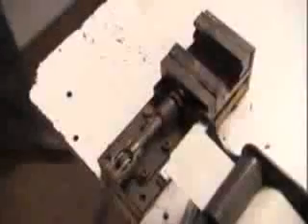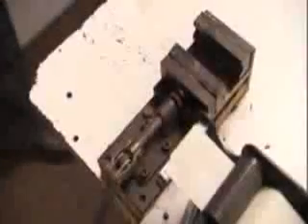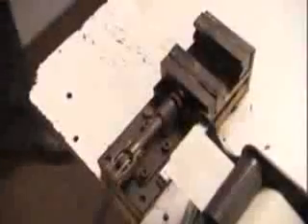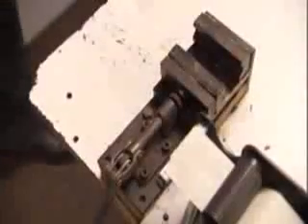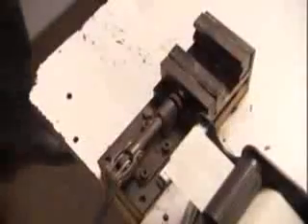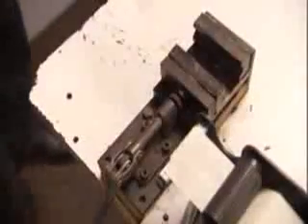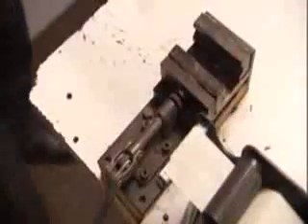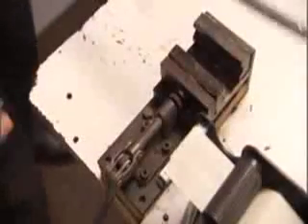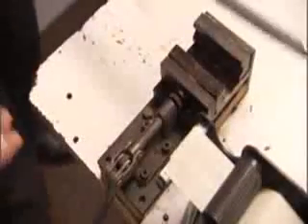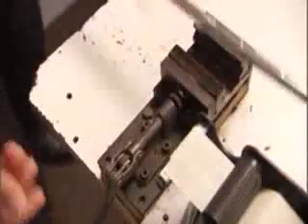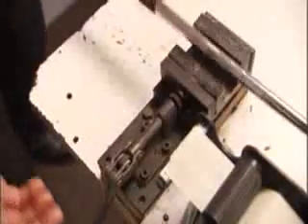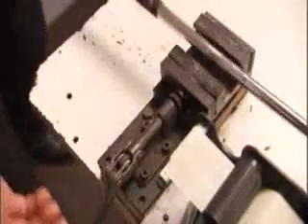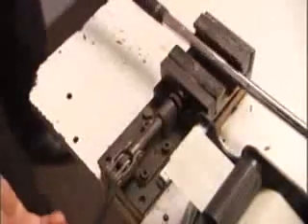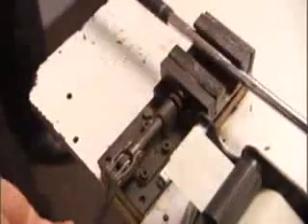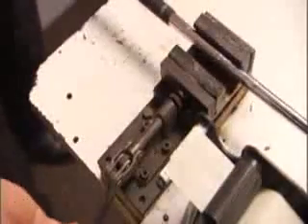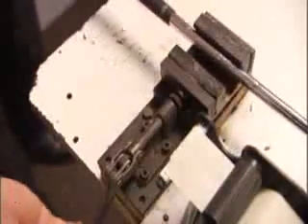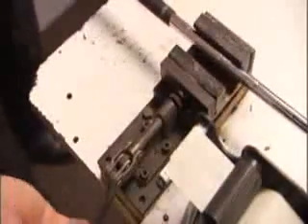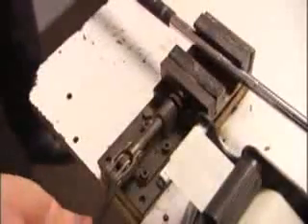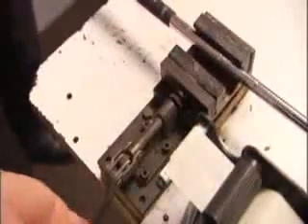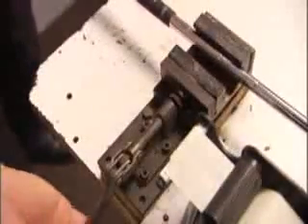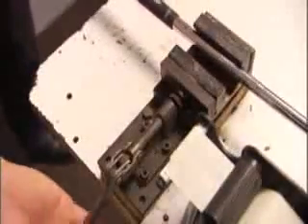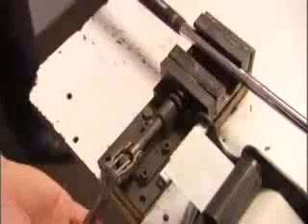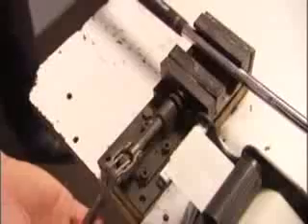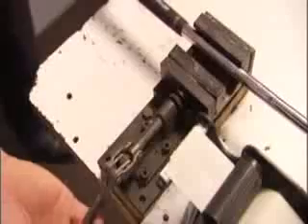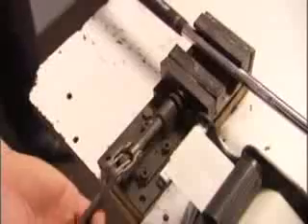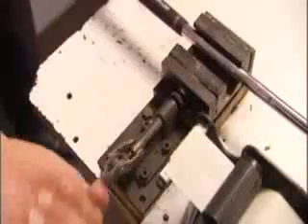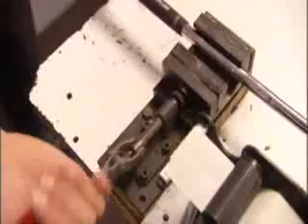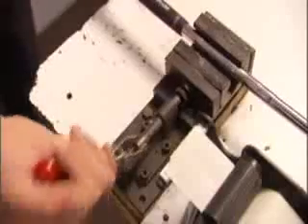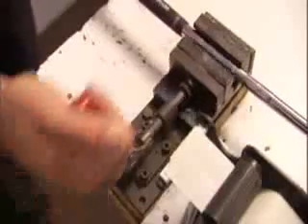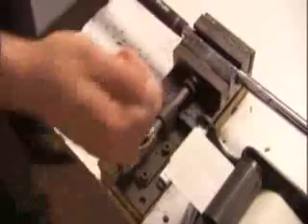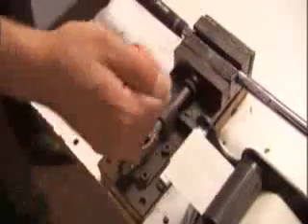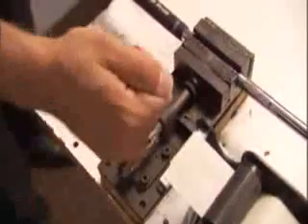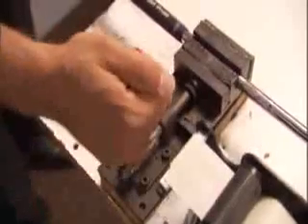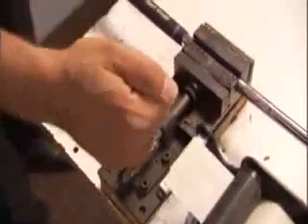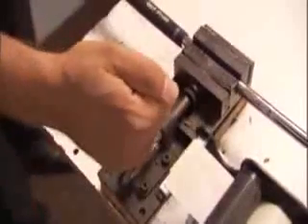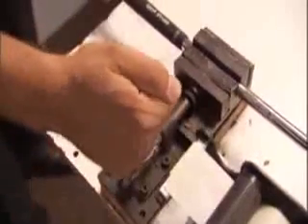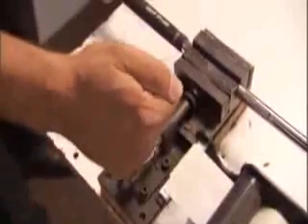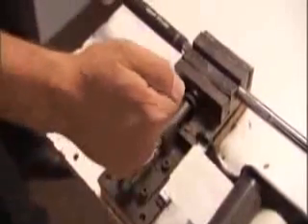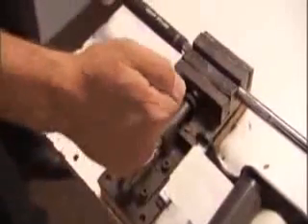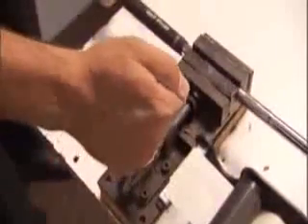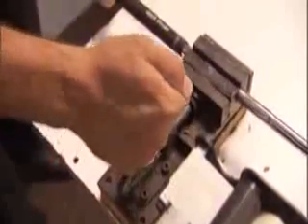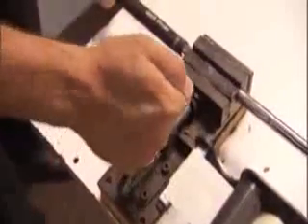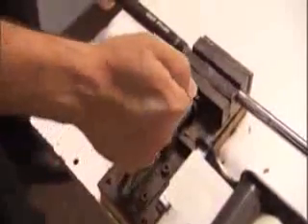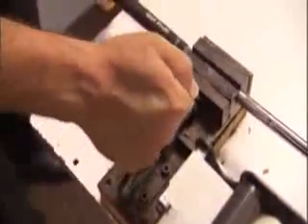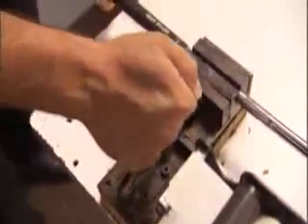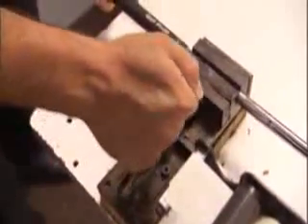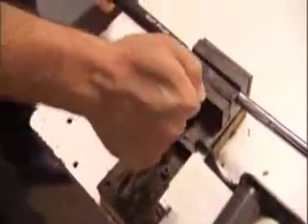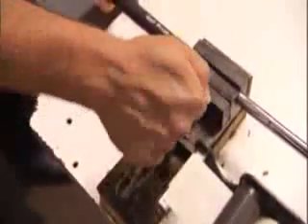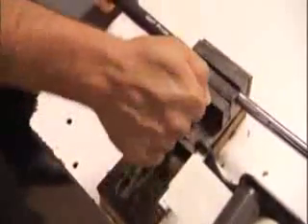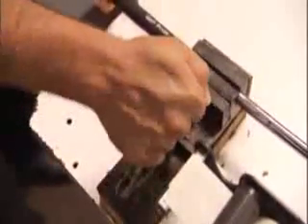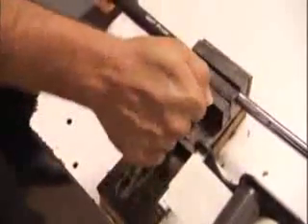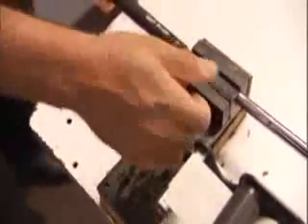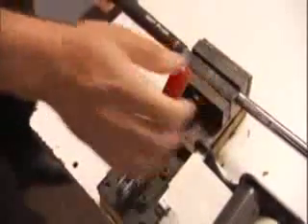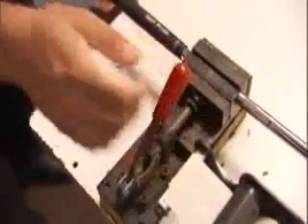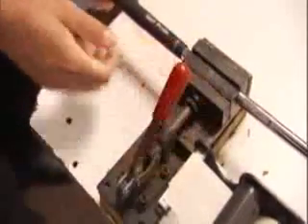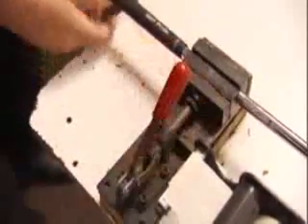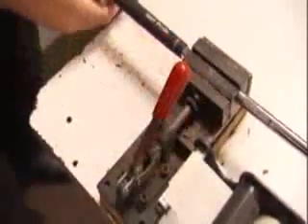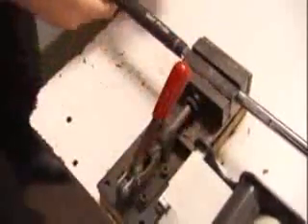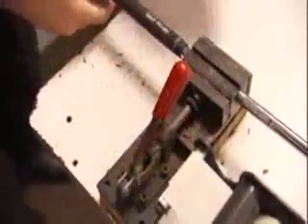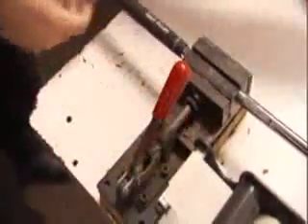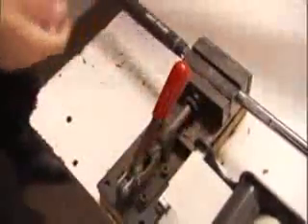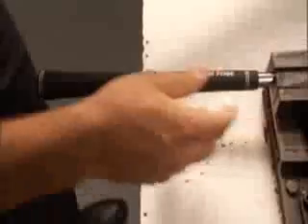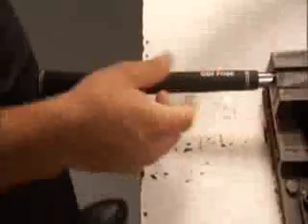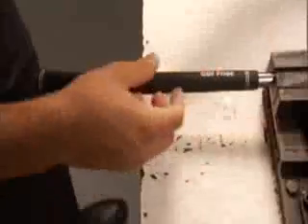First, secure the club in a vise a few inches from the end of the grip and align the clubhead. Tighten it with moderate pressure.